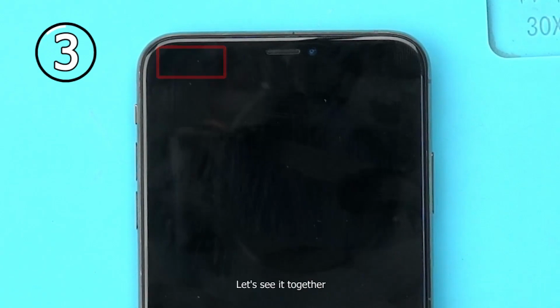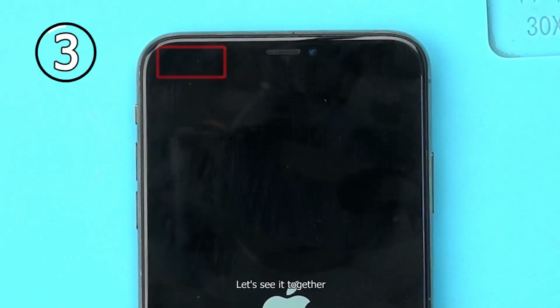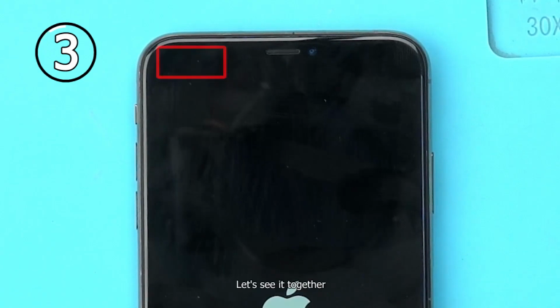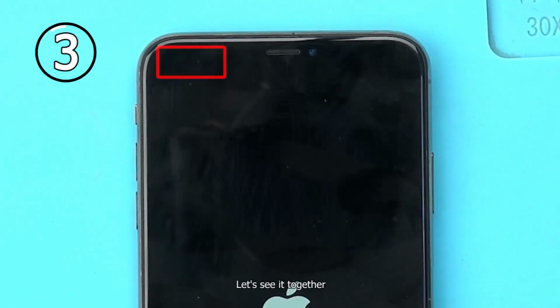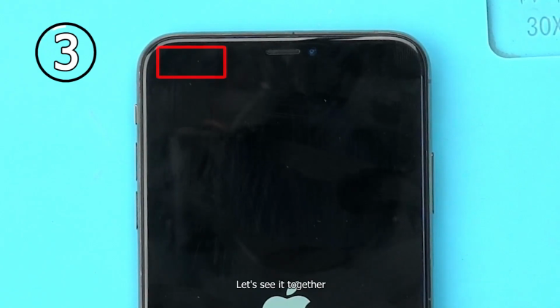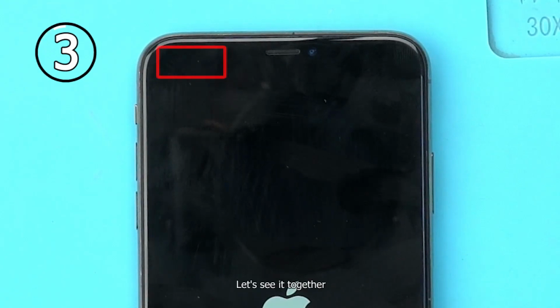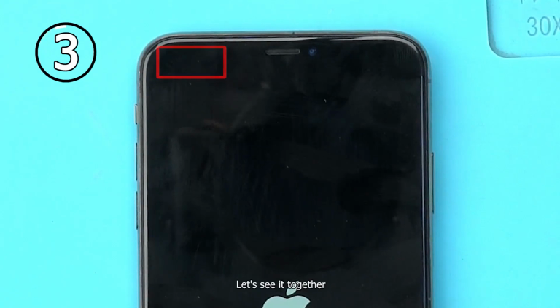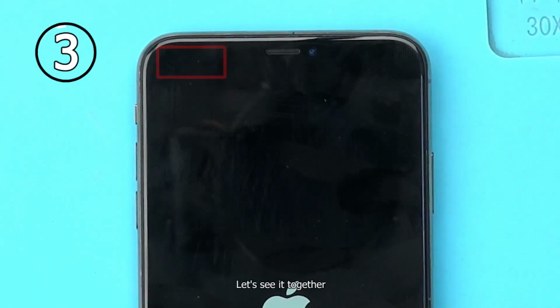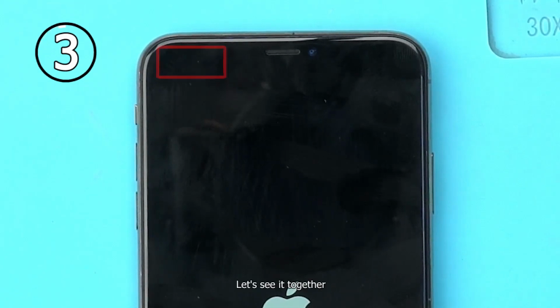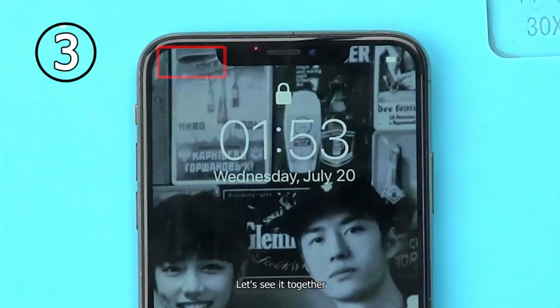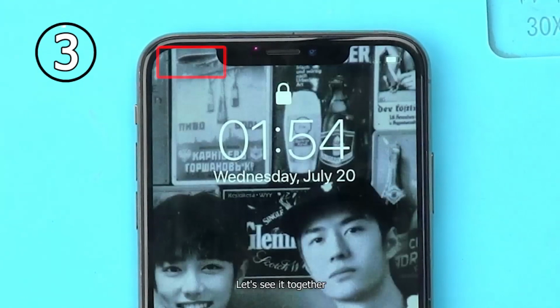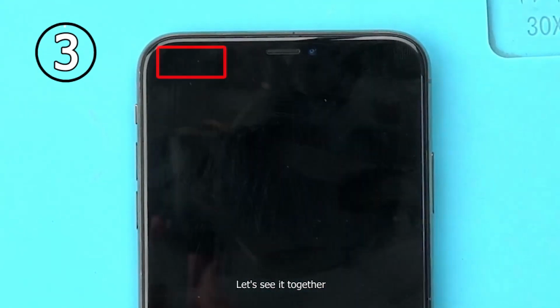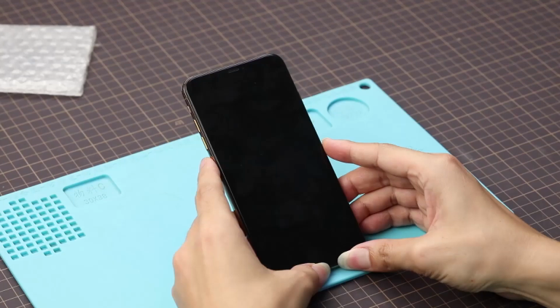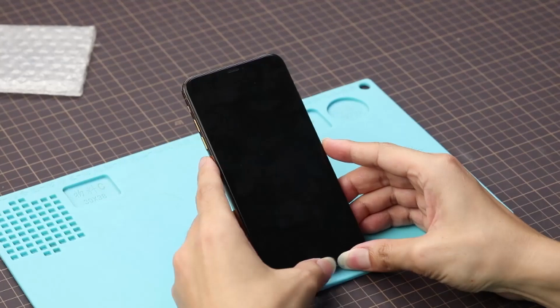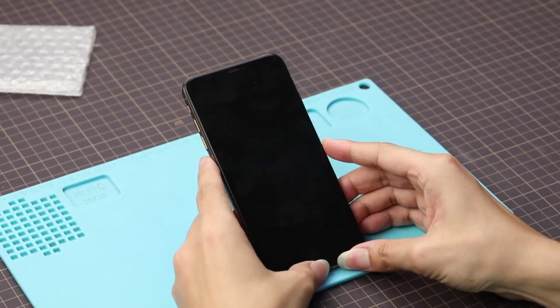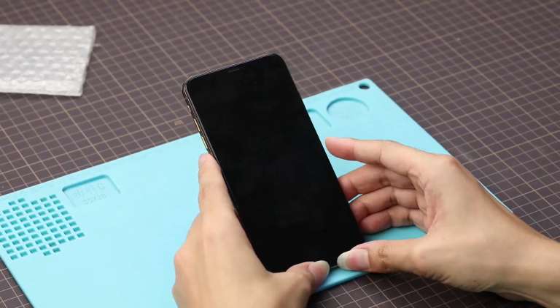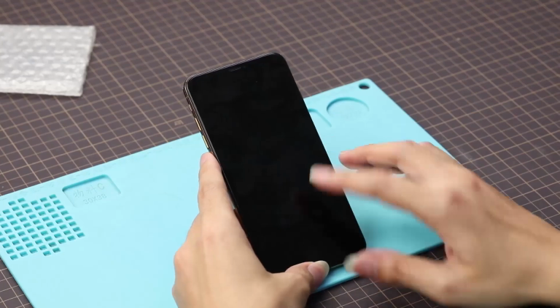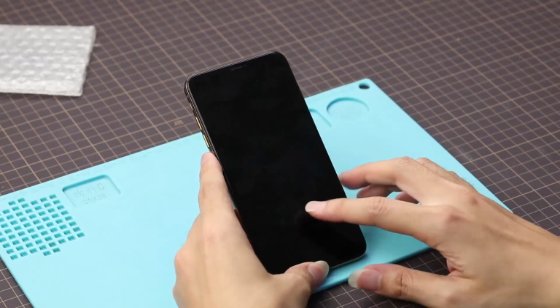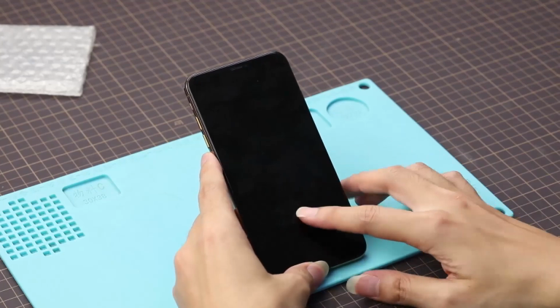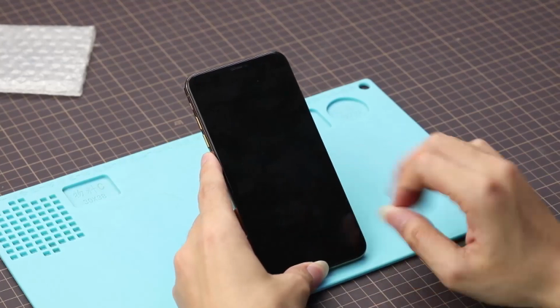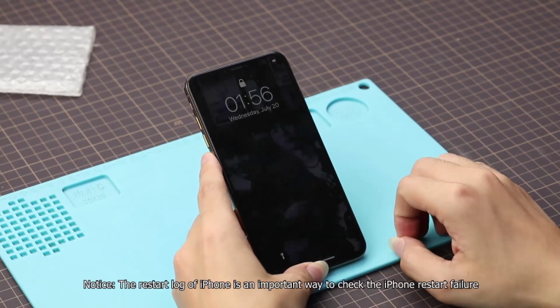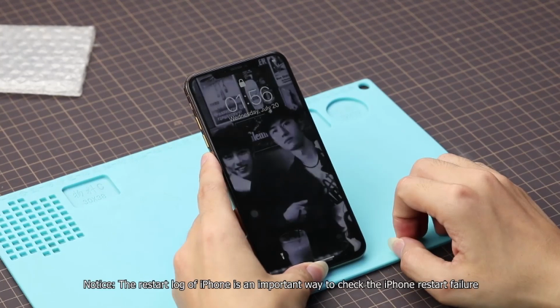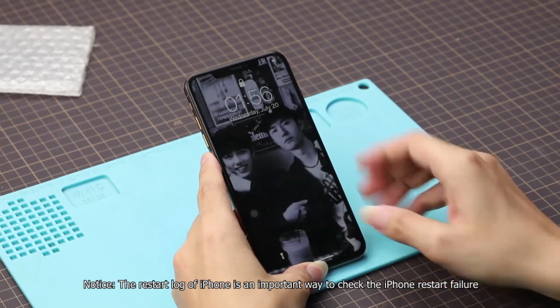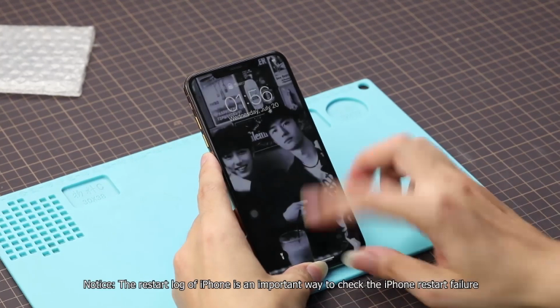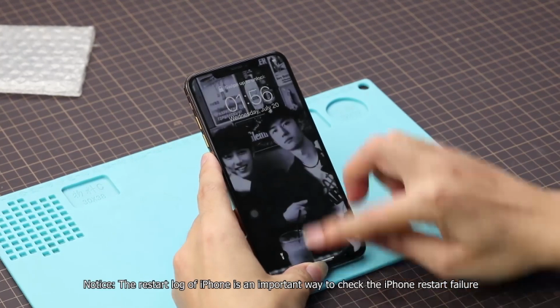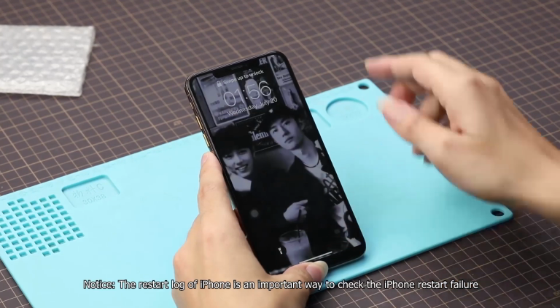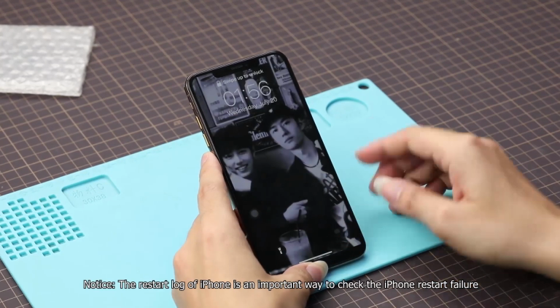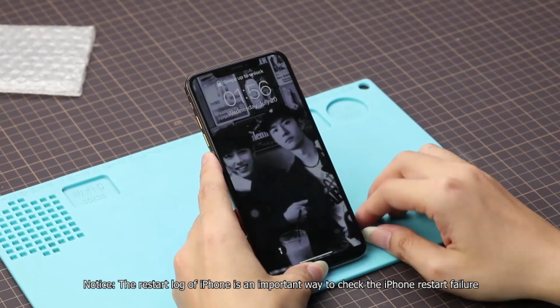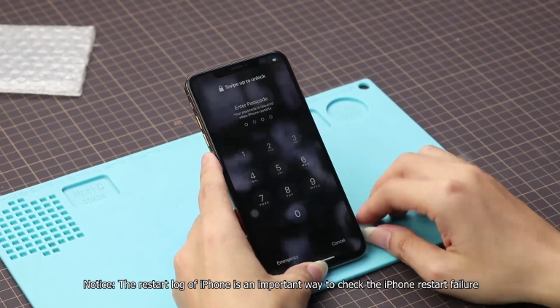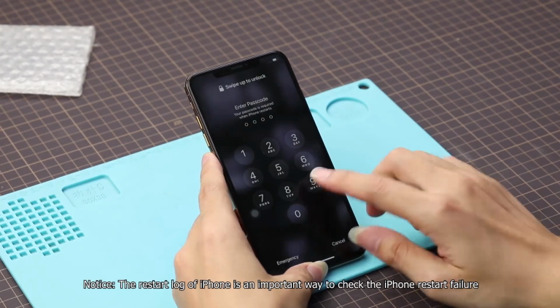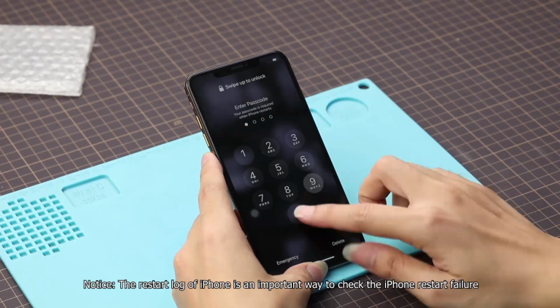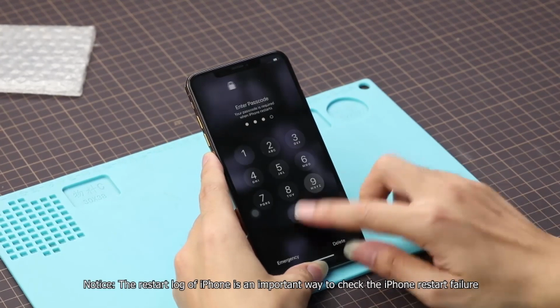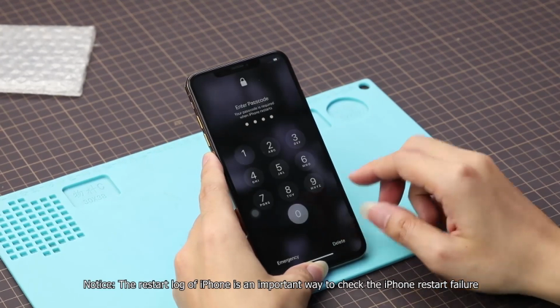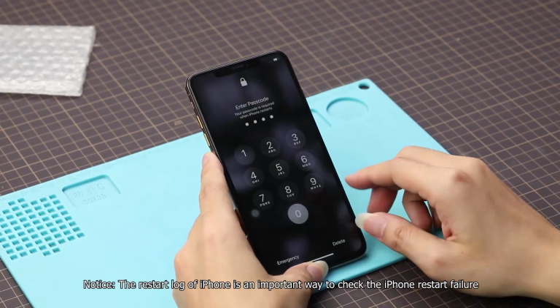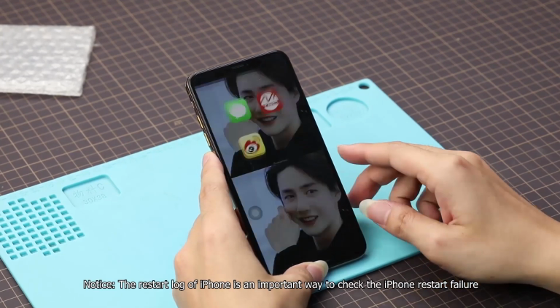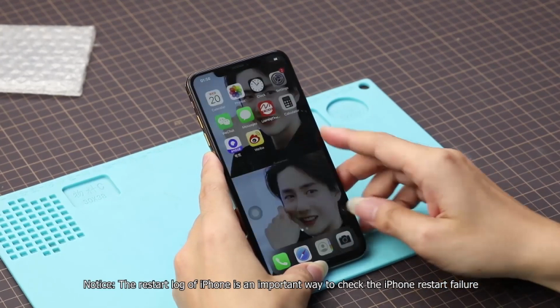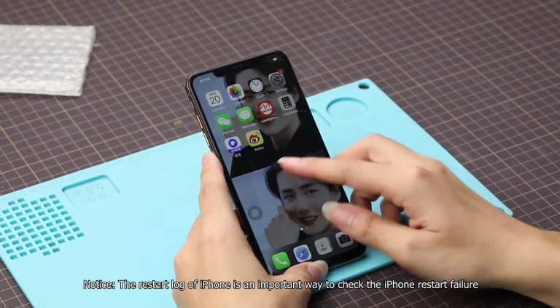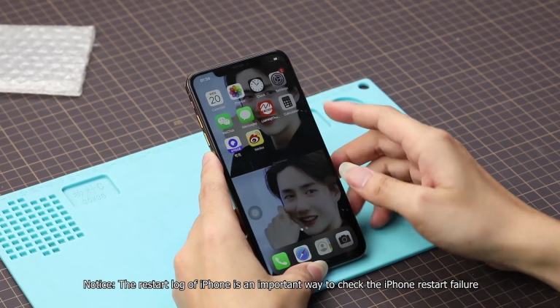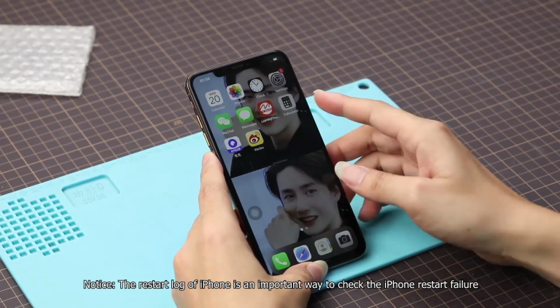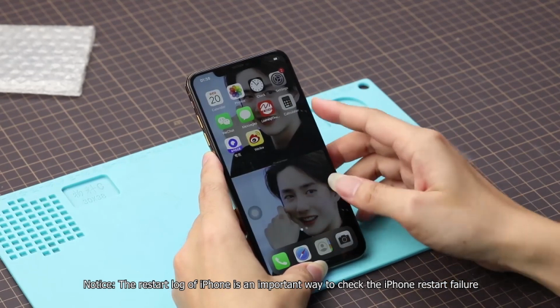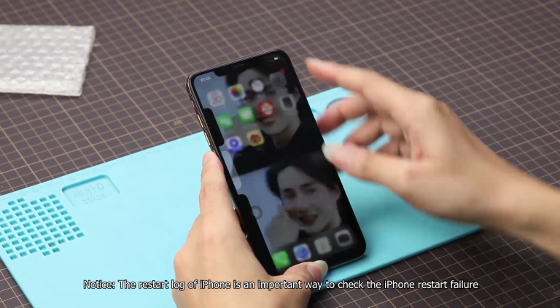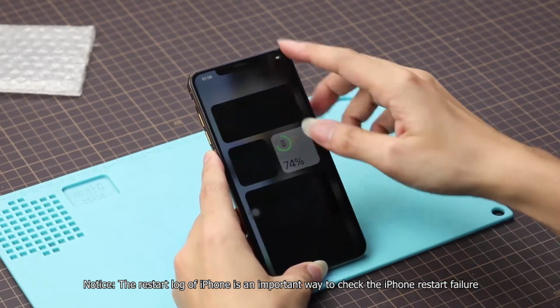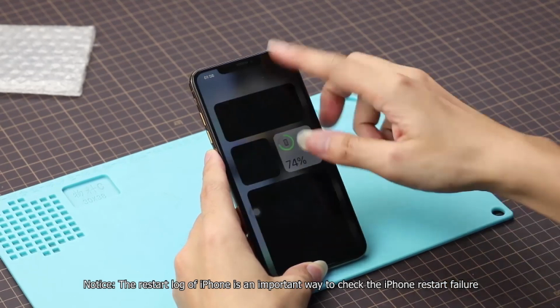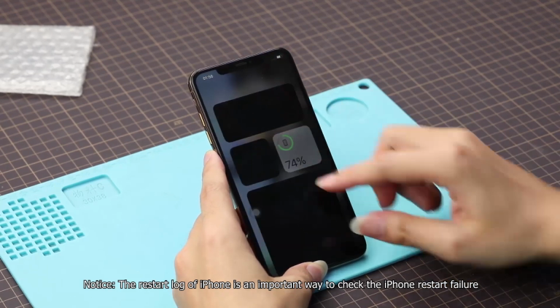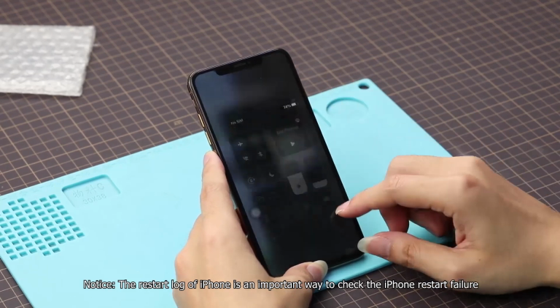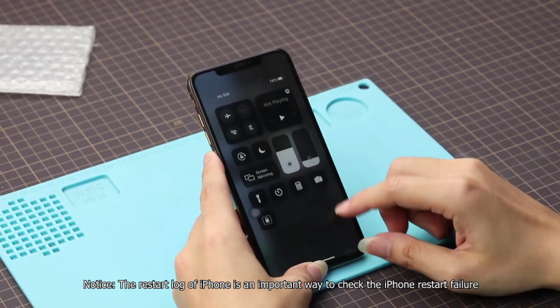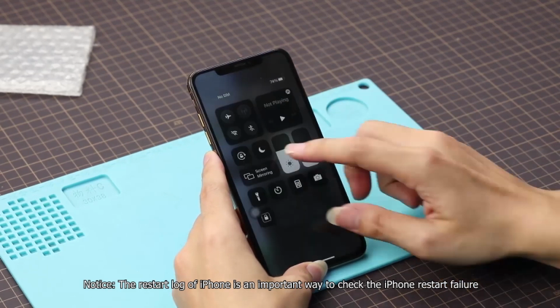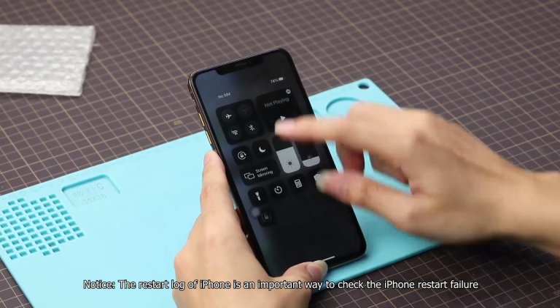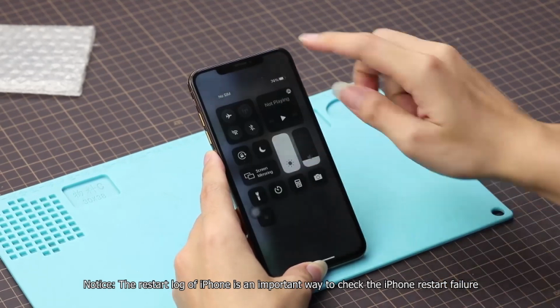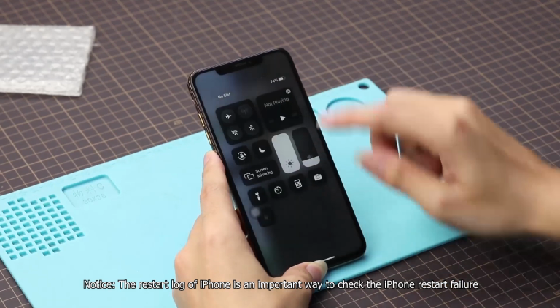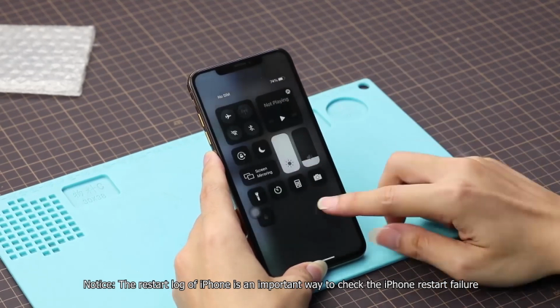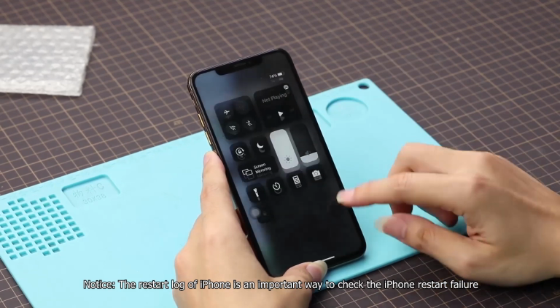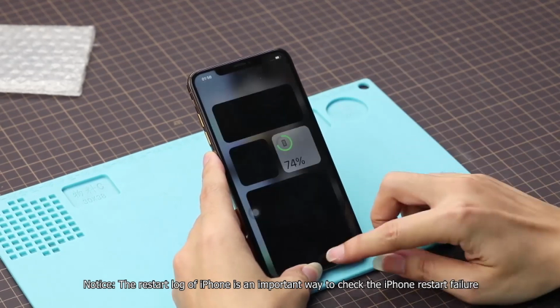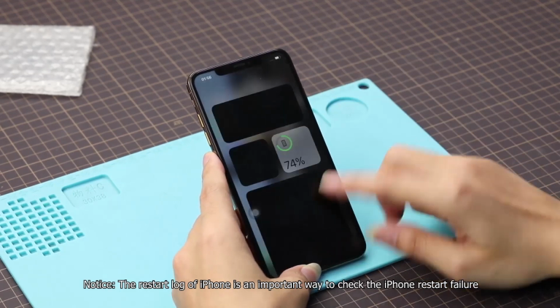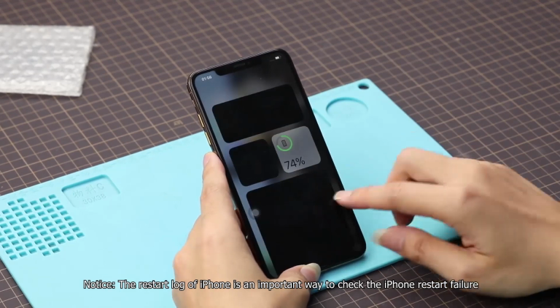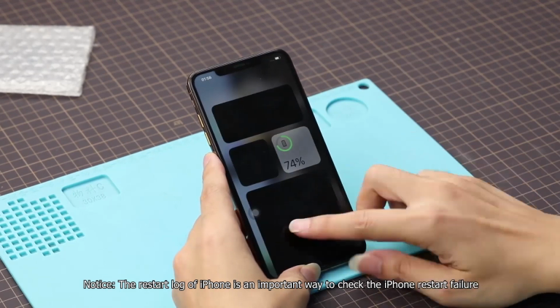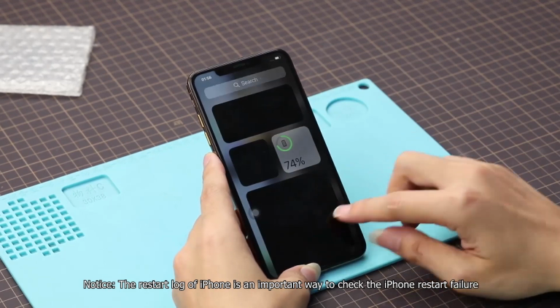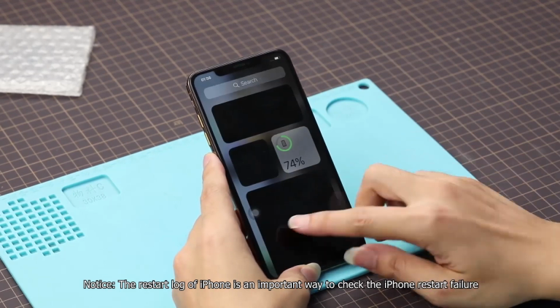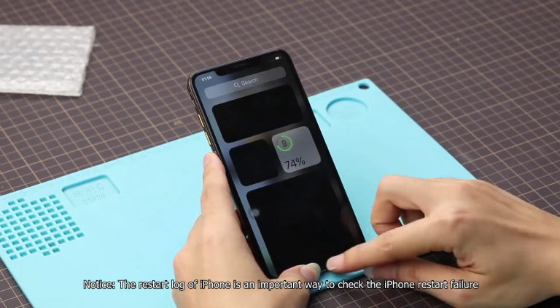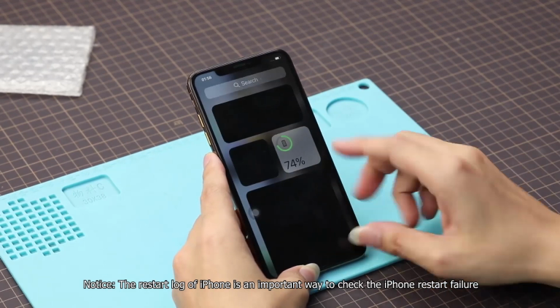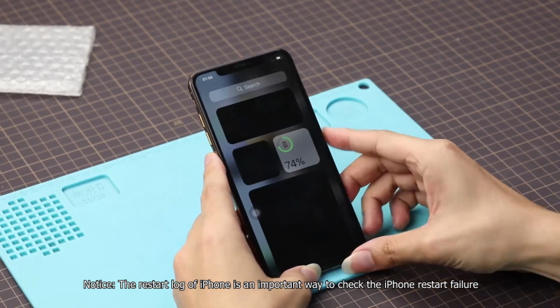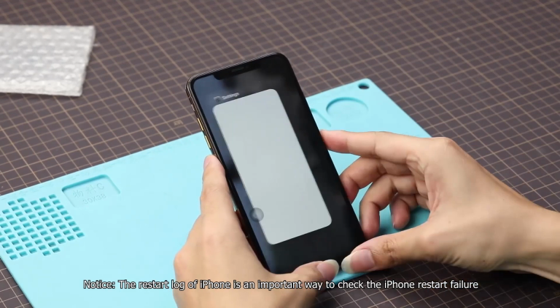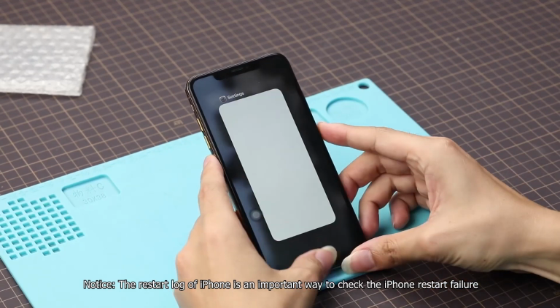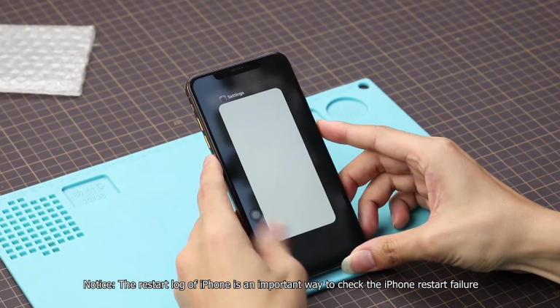Let us see it together. The restart log of iPhone is an important way to check the iPhone restart failure.